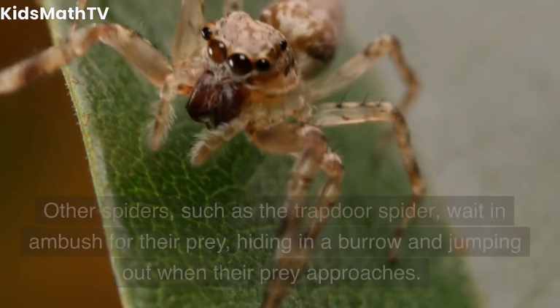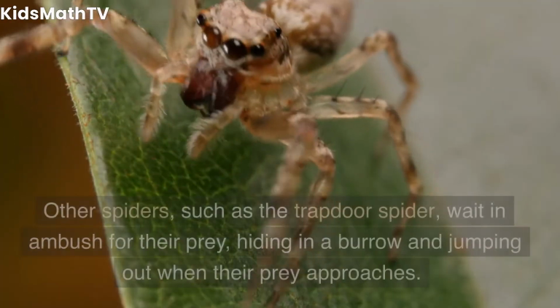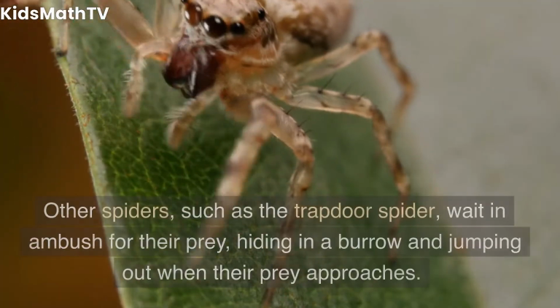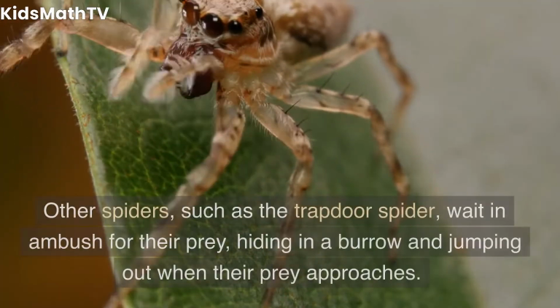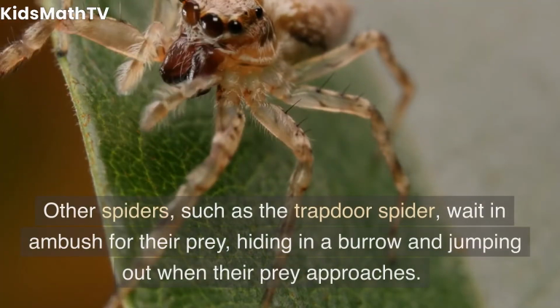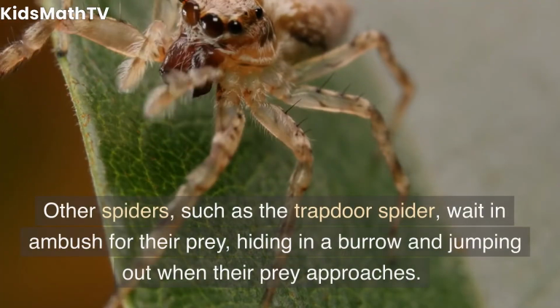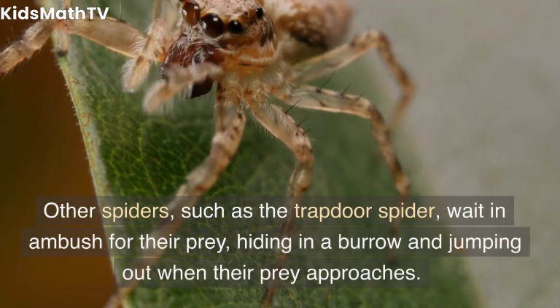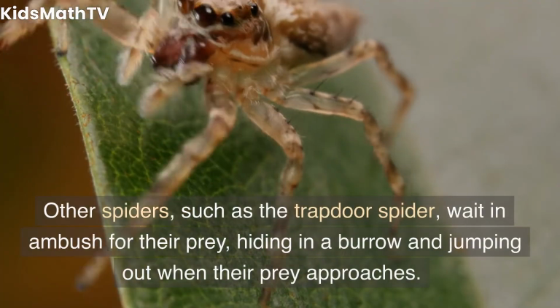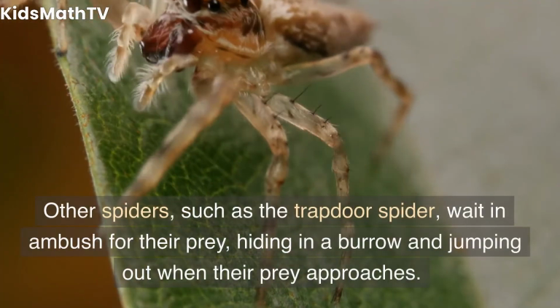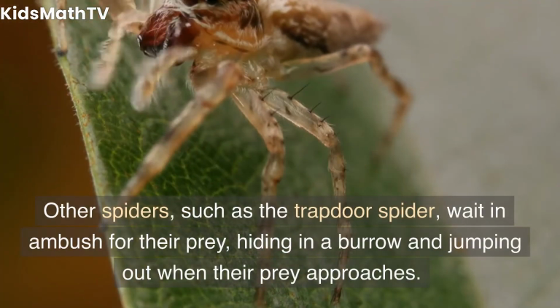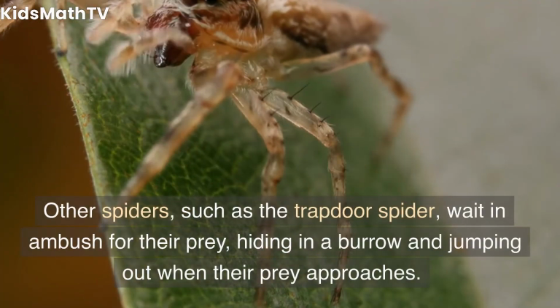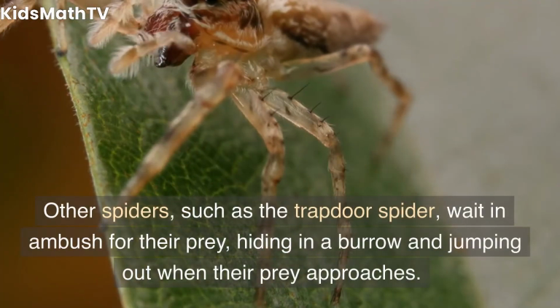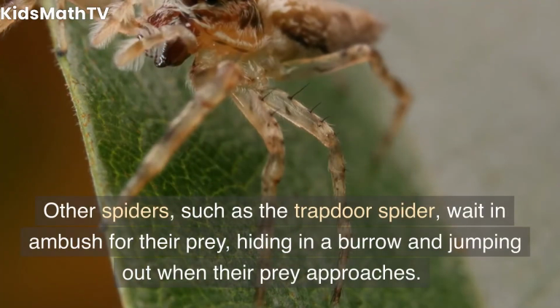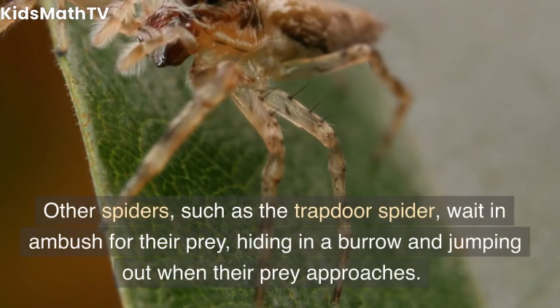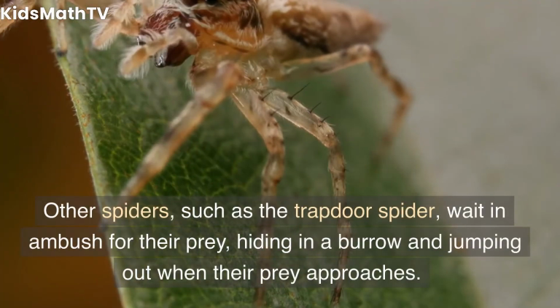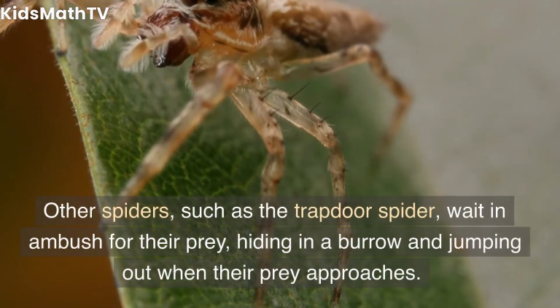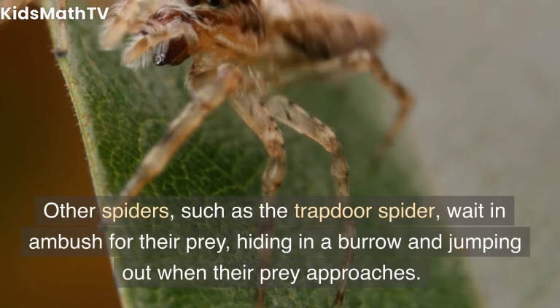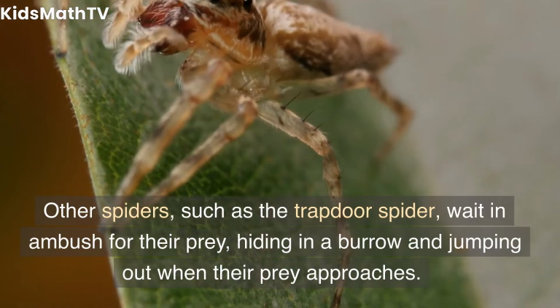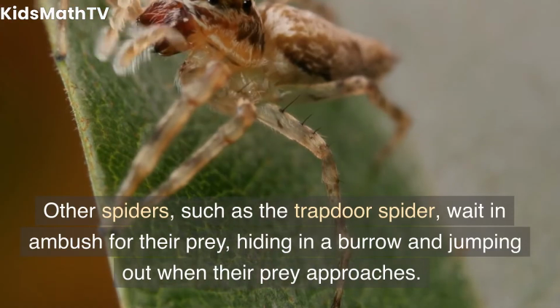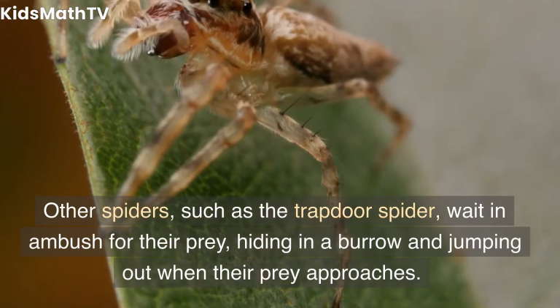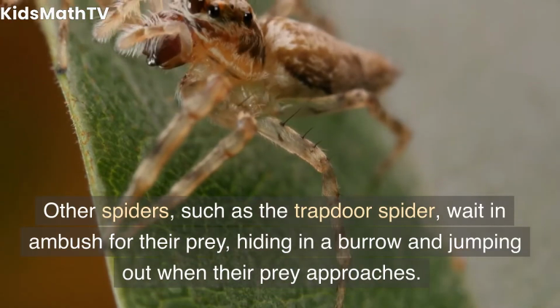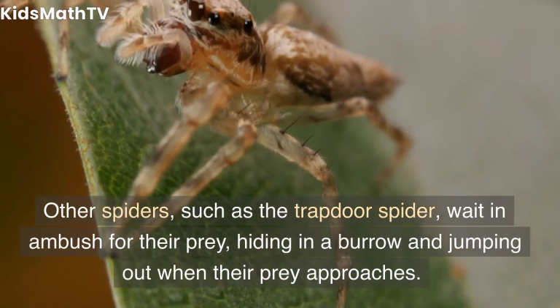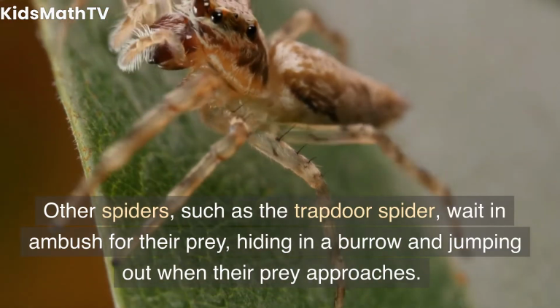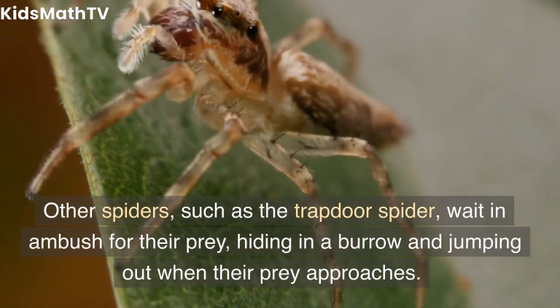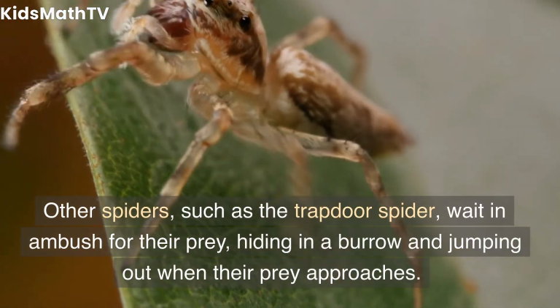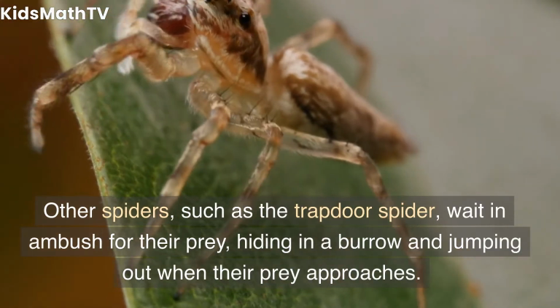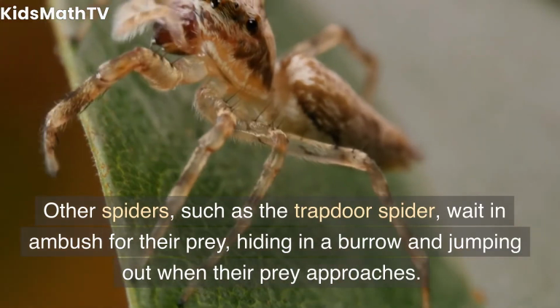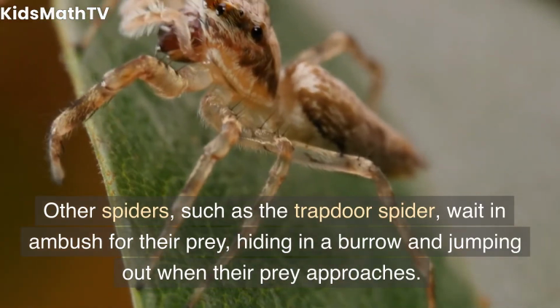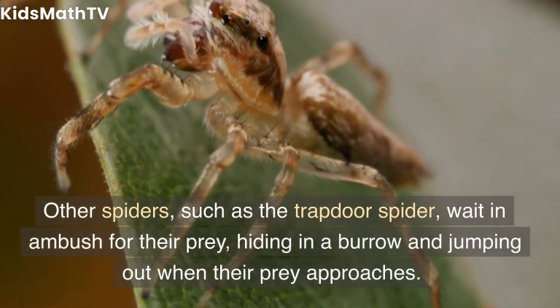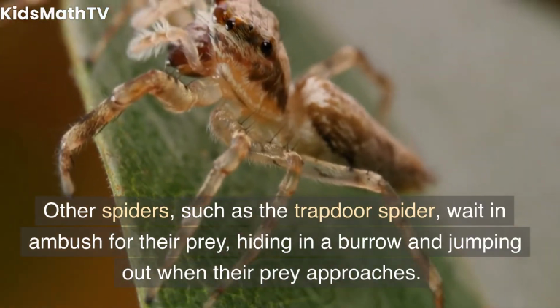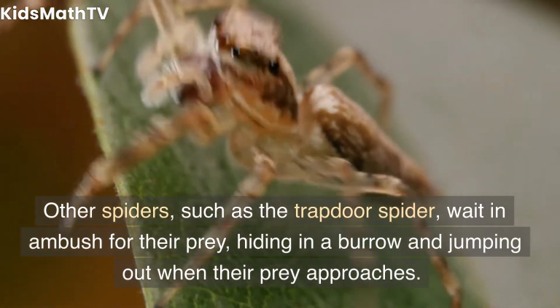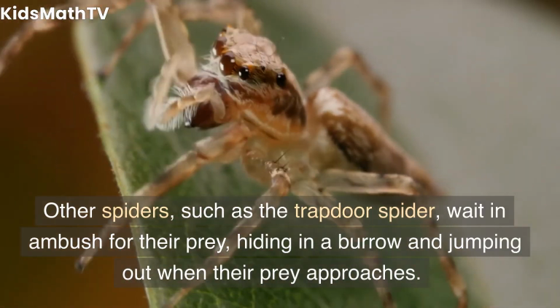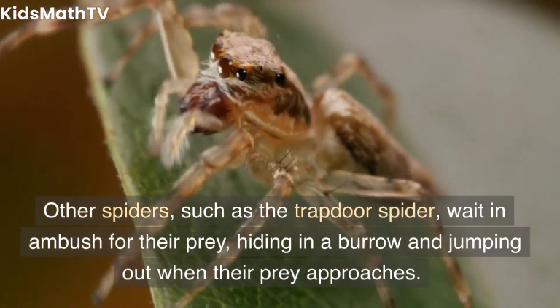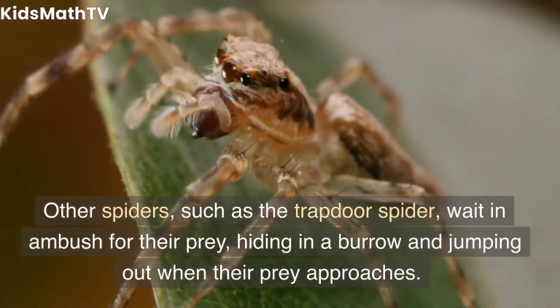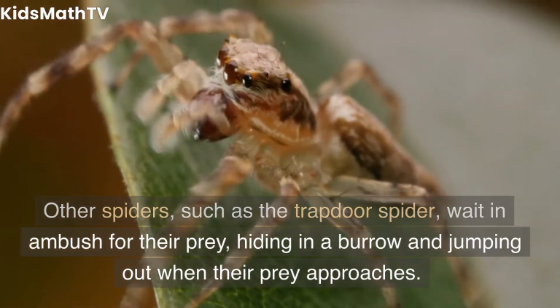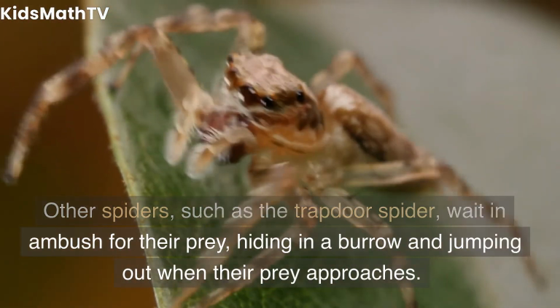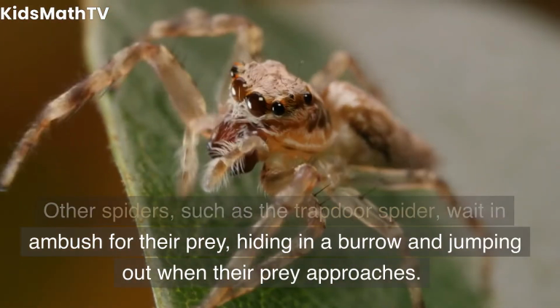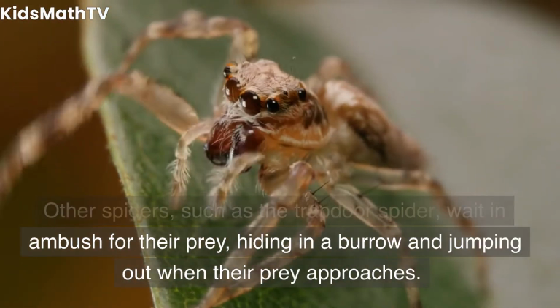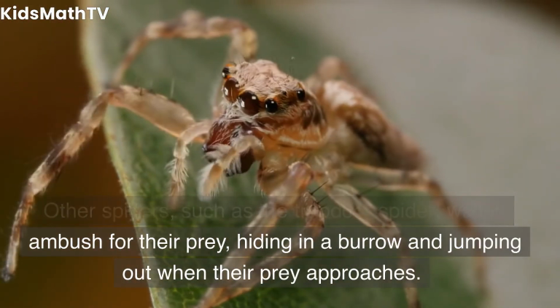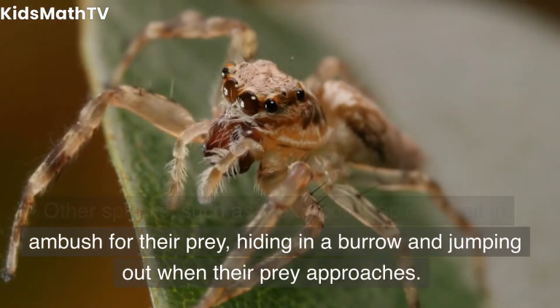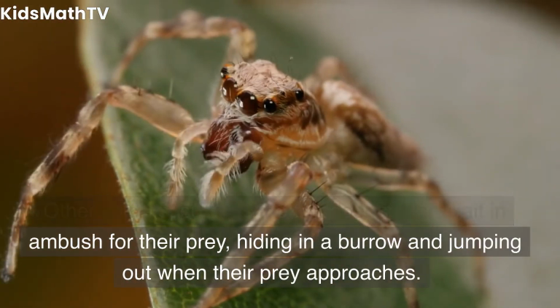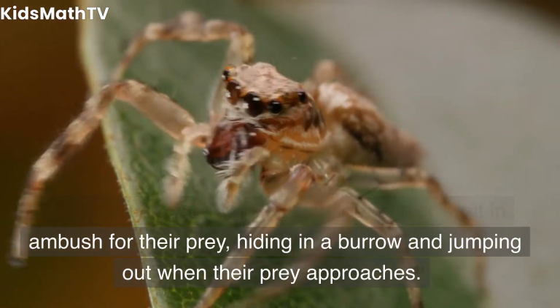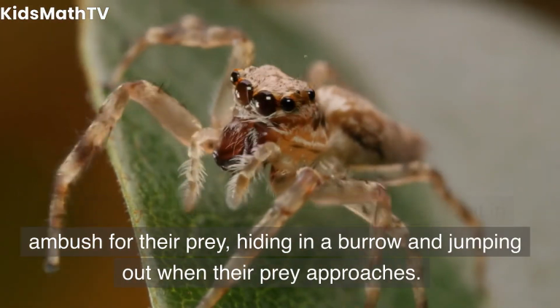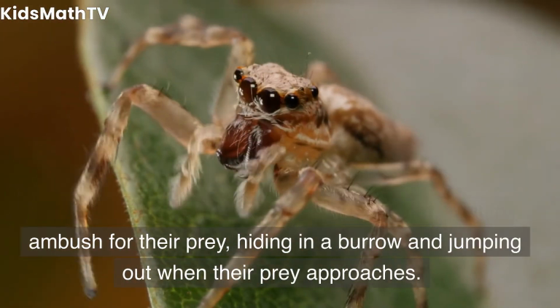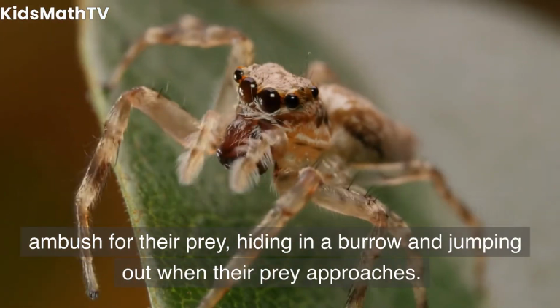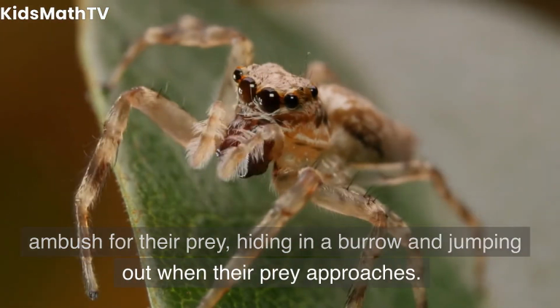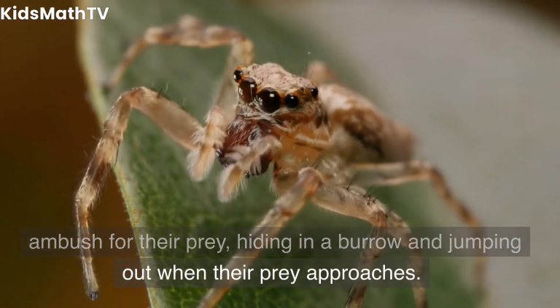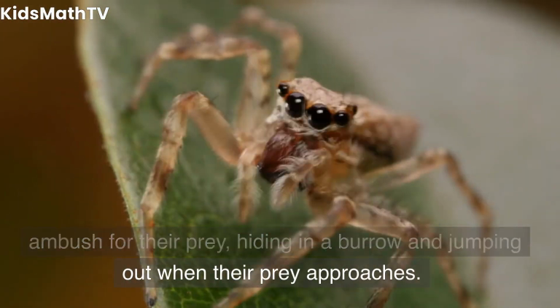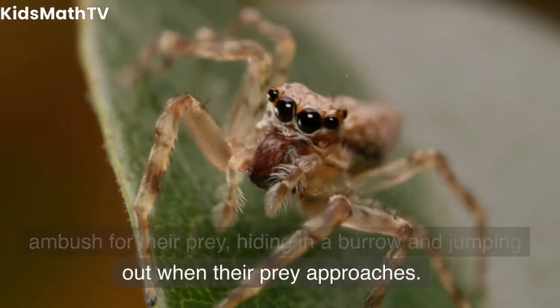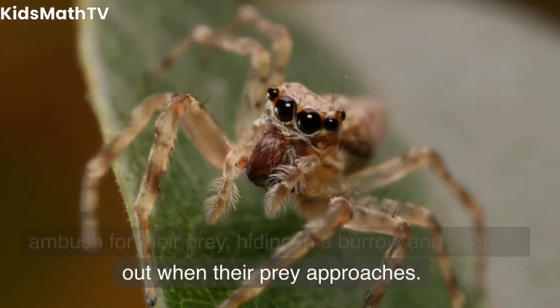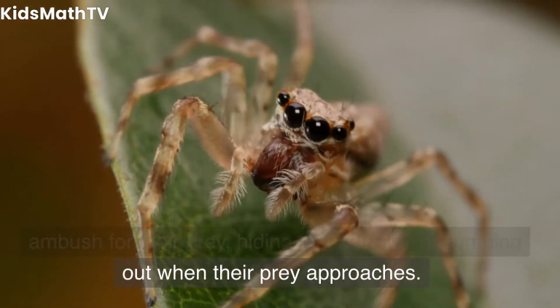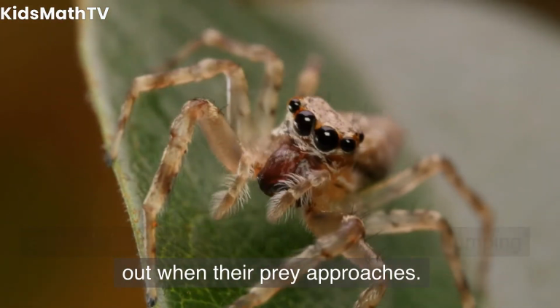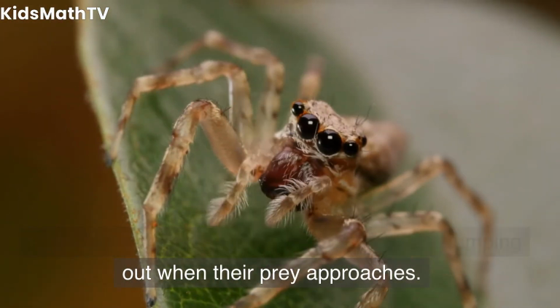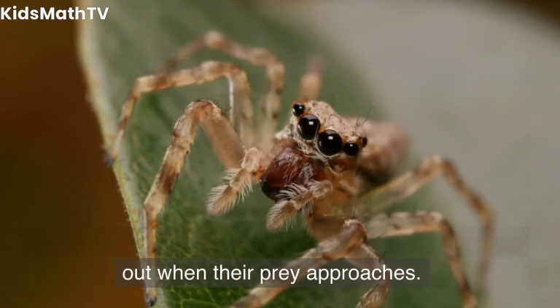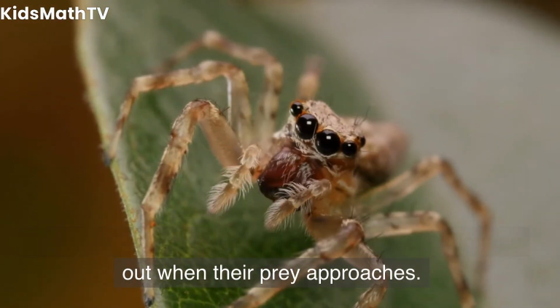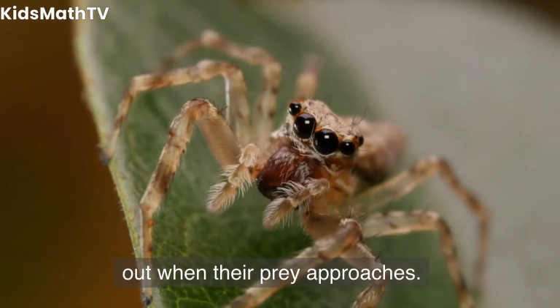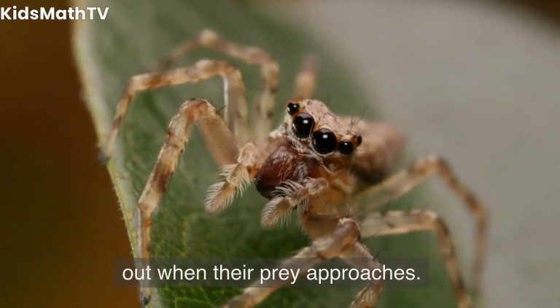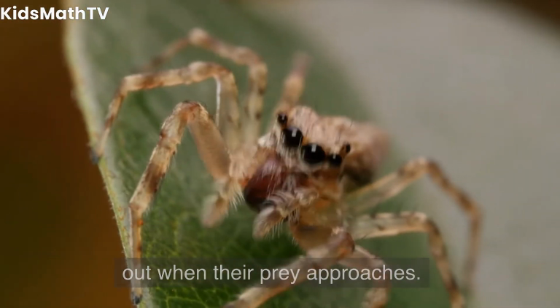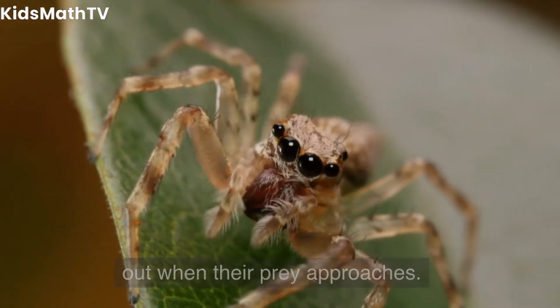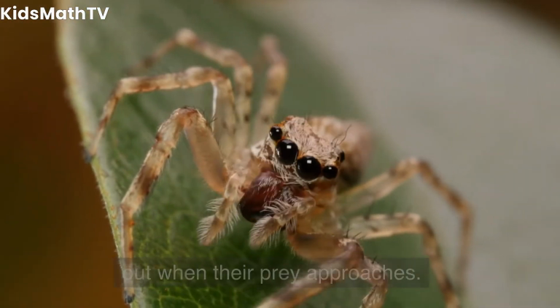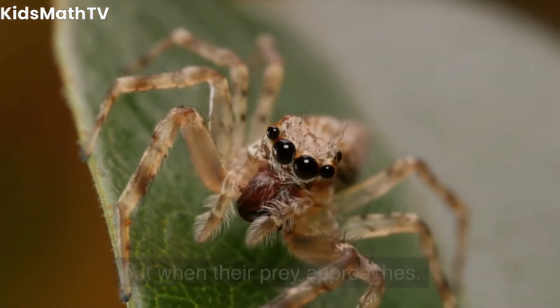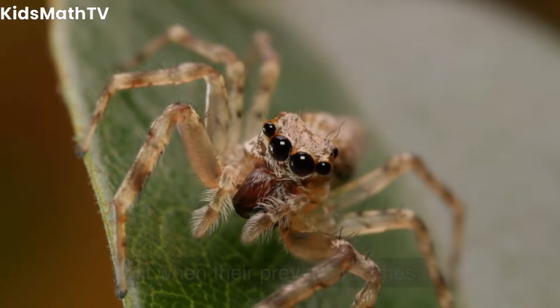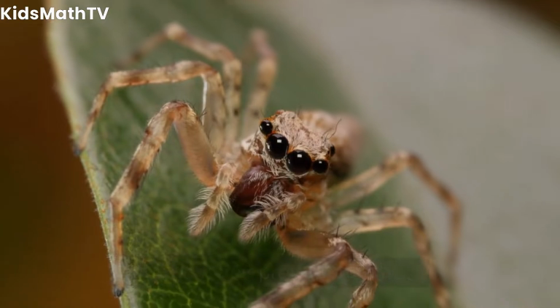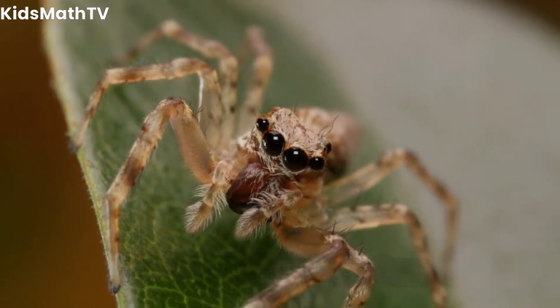These spiders do not build webs but instead hunt down their prey using their speed and agility. Other spiders, such as the trapdoor spider, wait in ambush for their prey, hiding in a burrow and jumping out when their prey approaches.